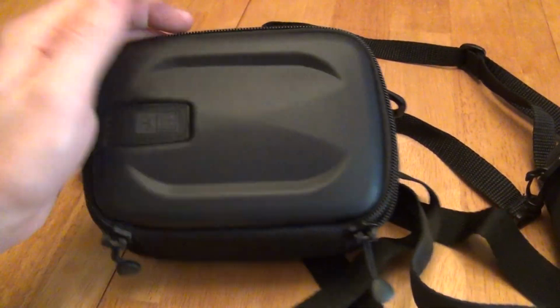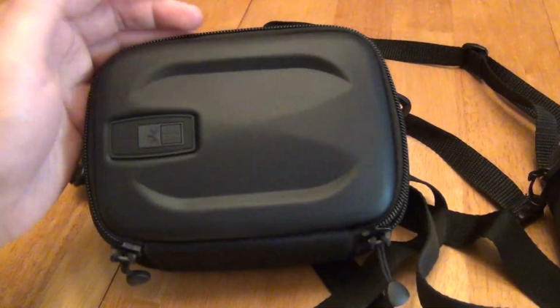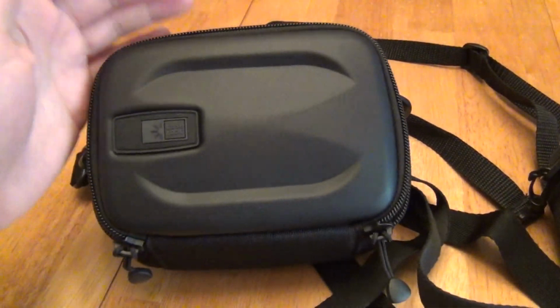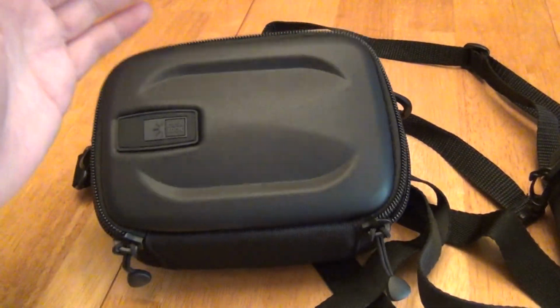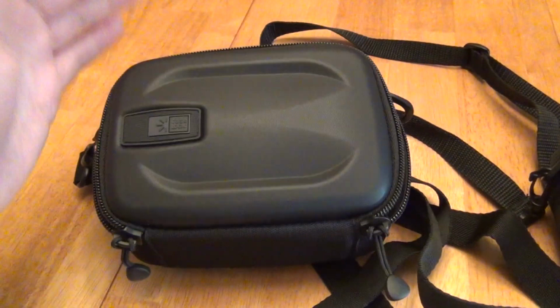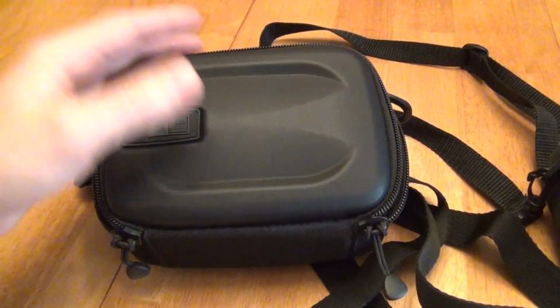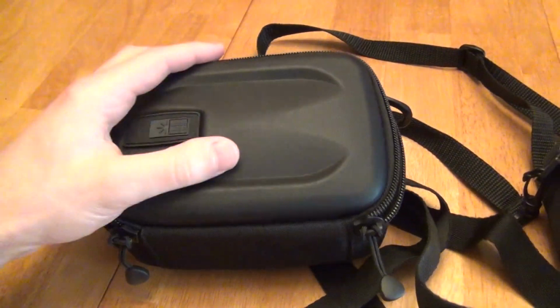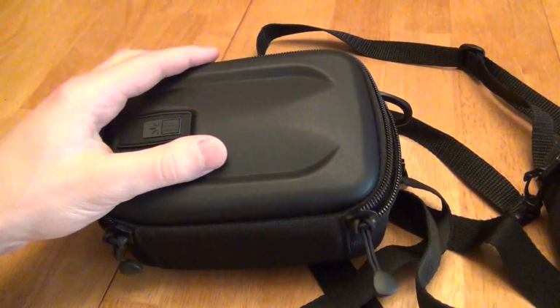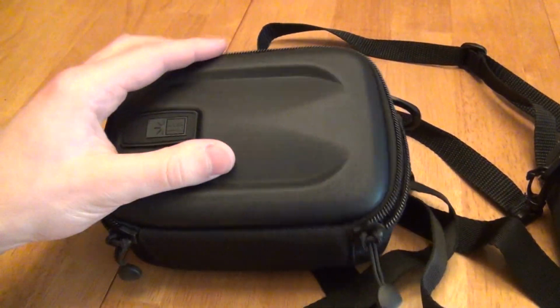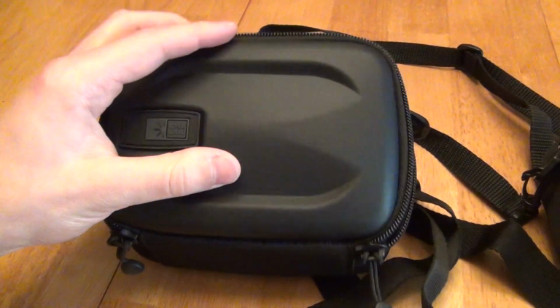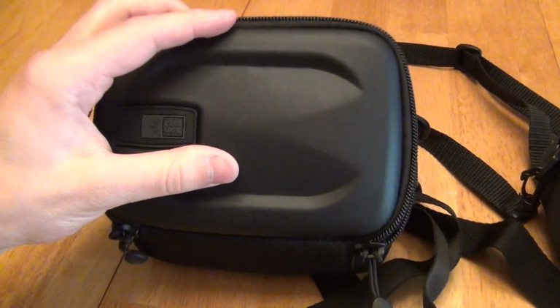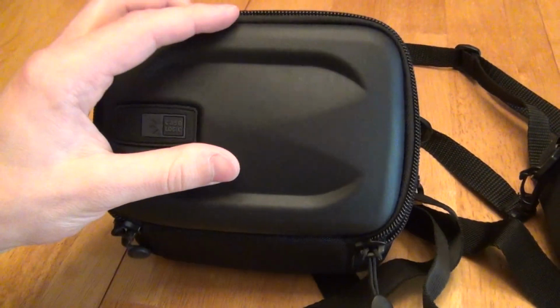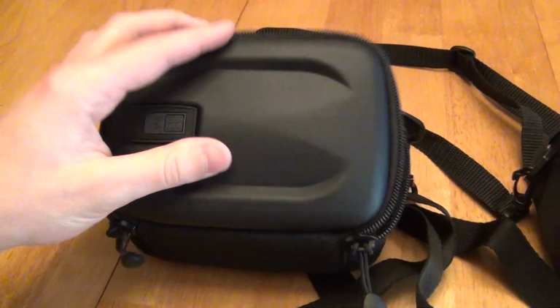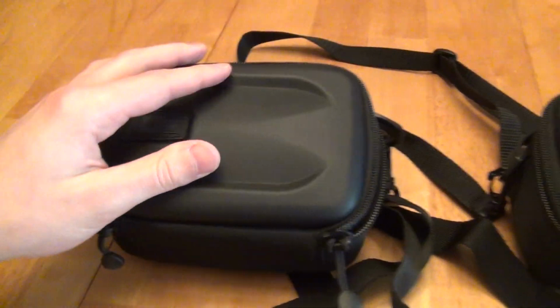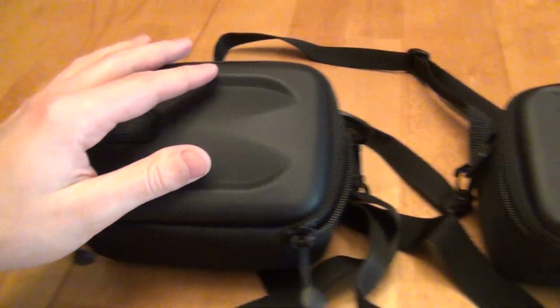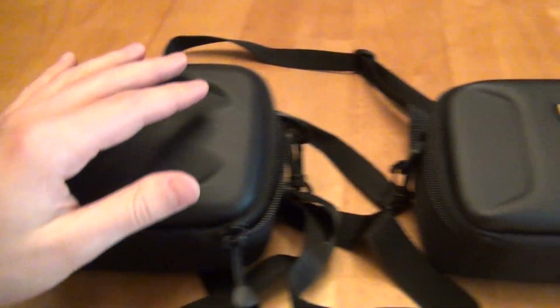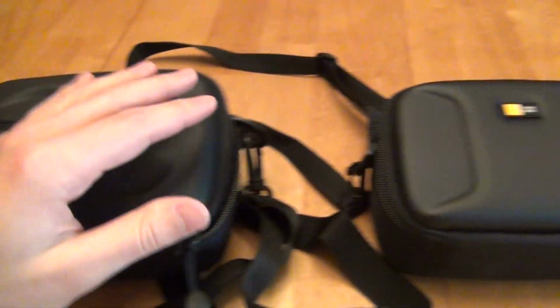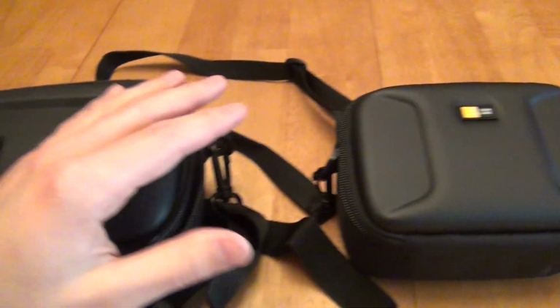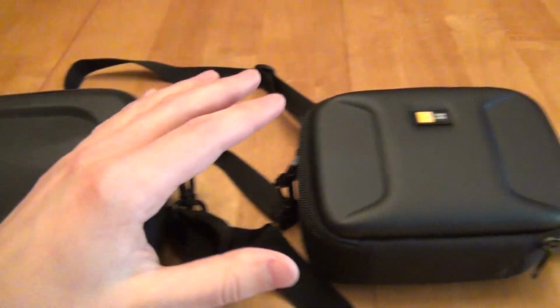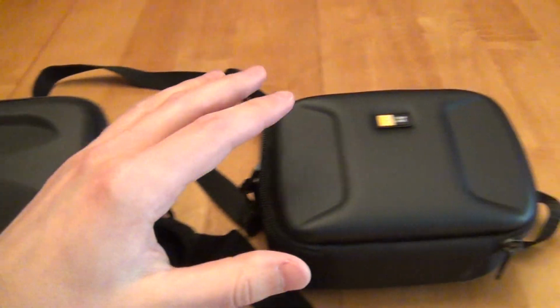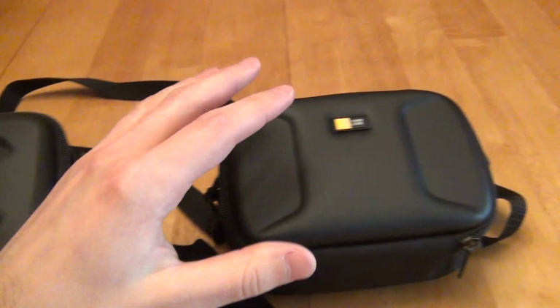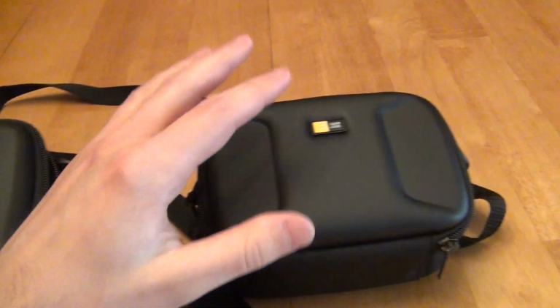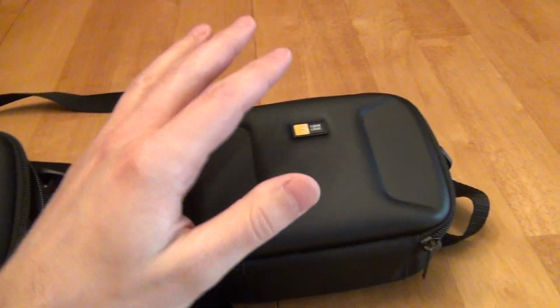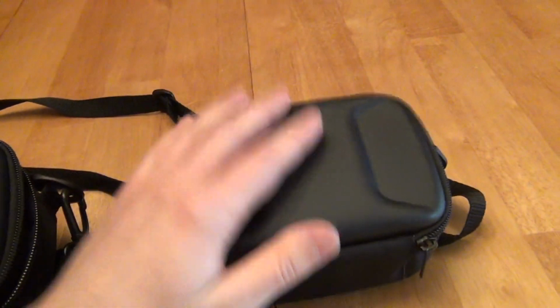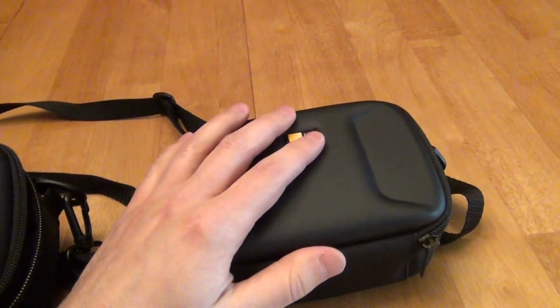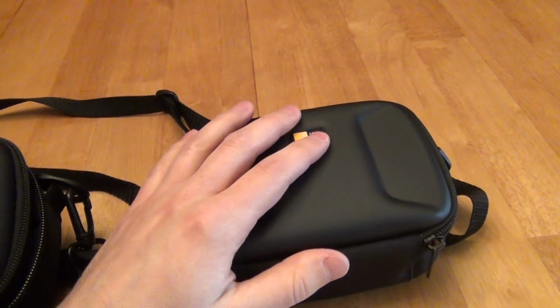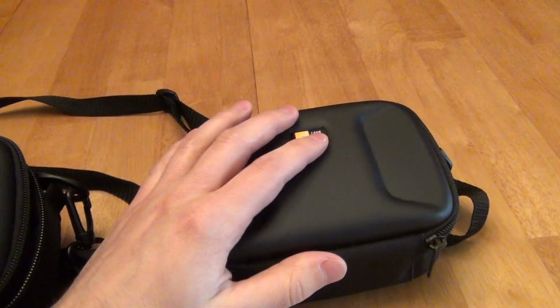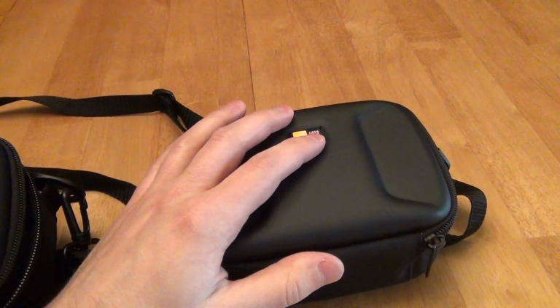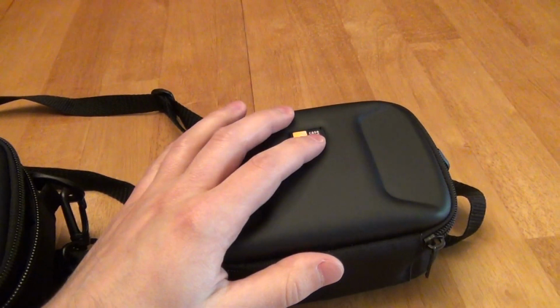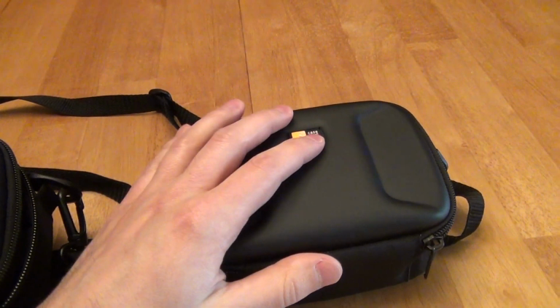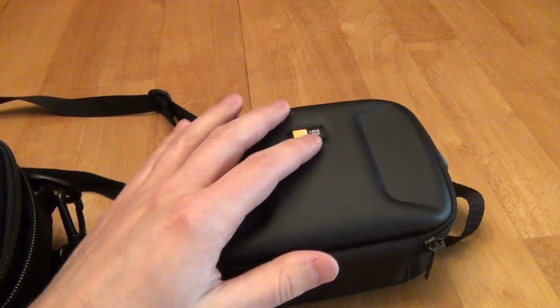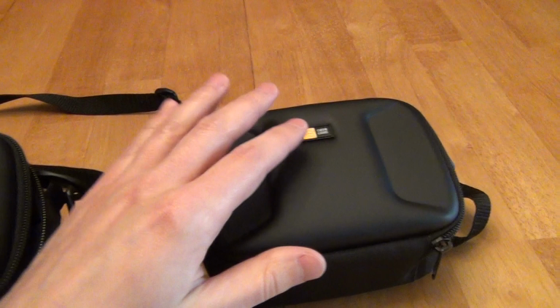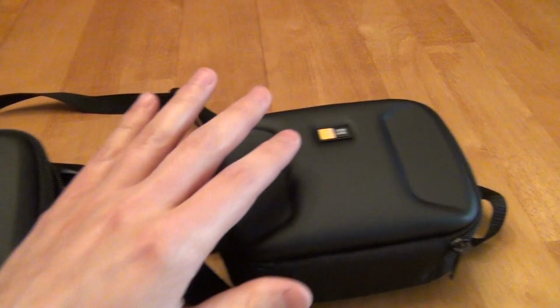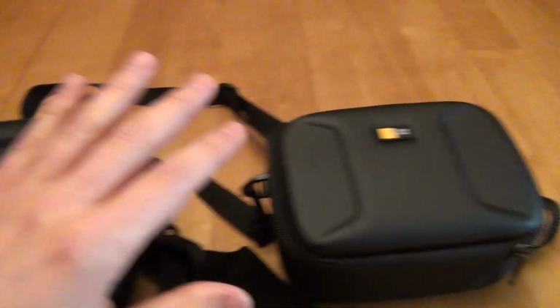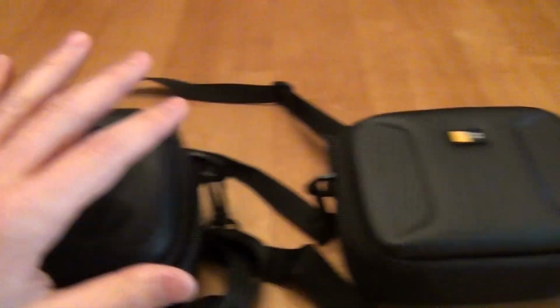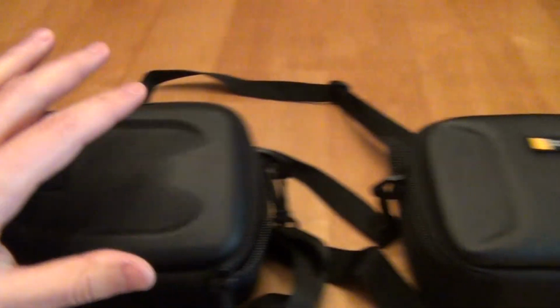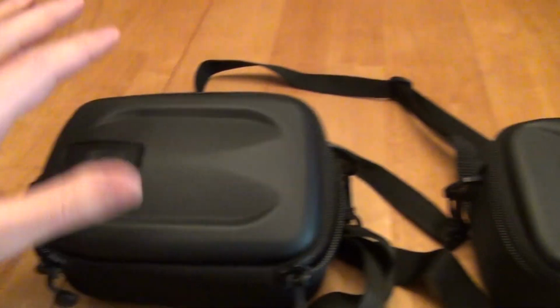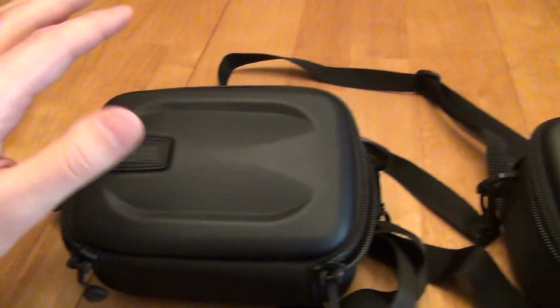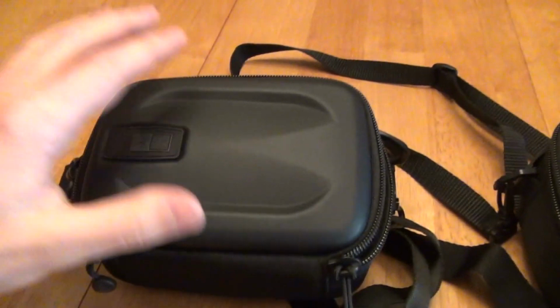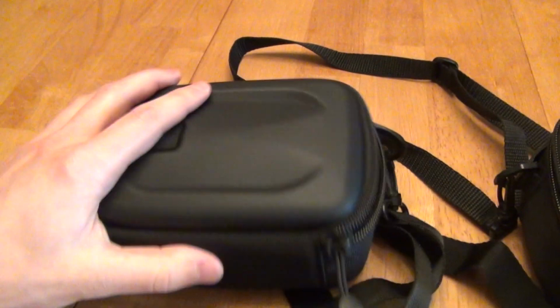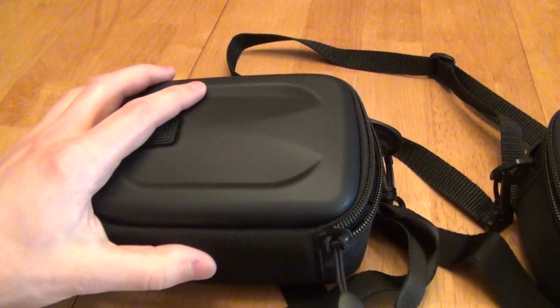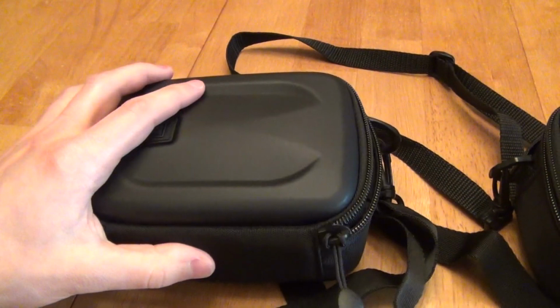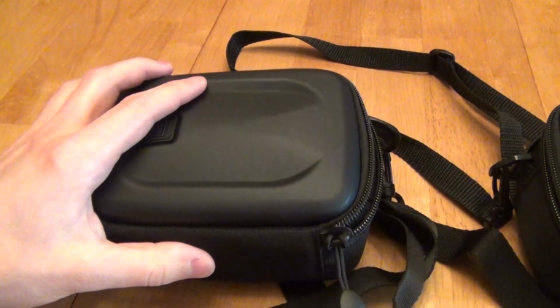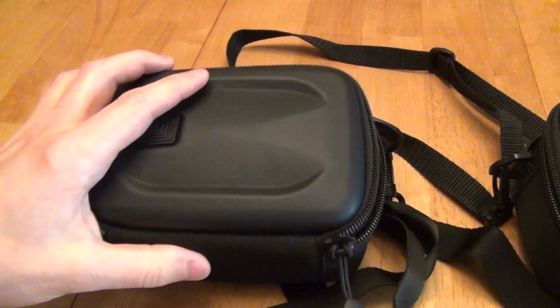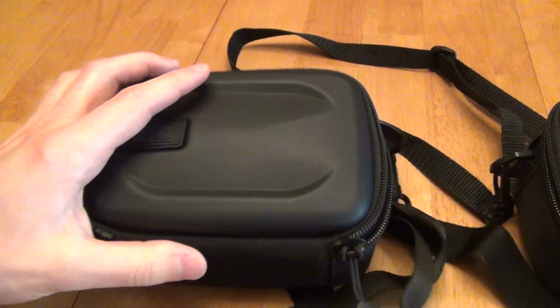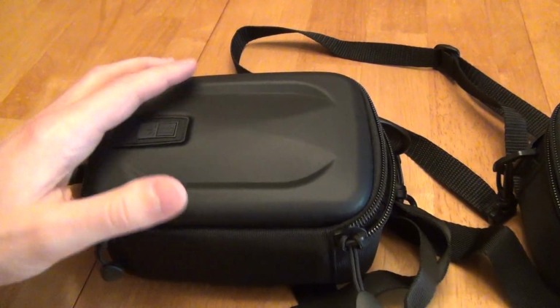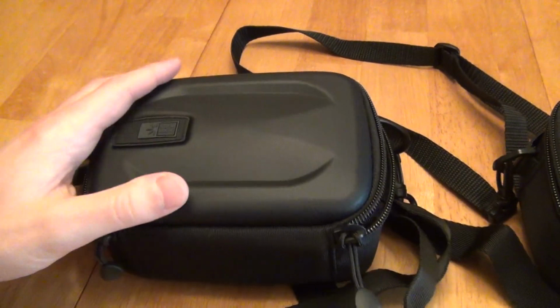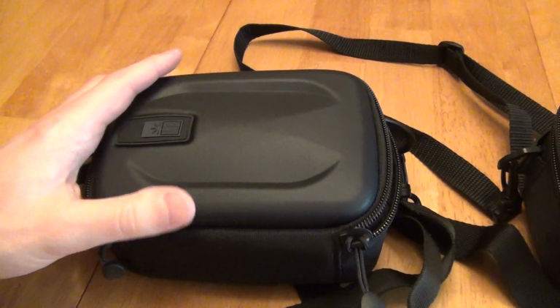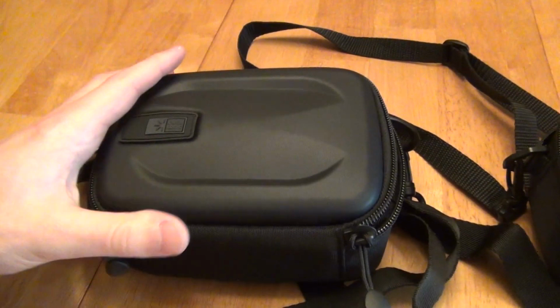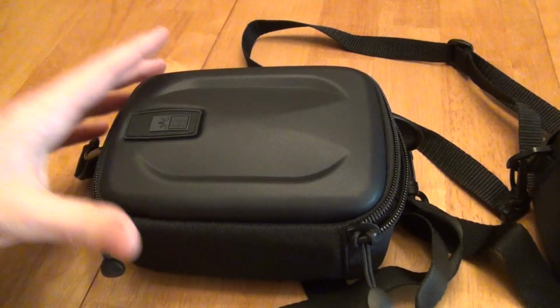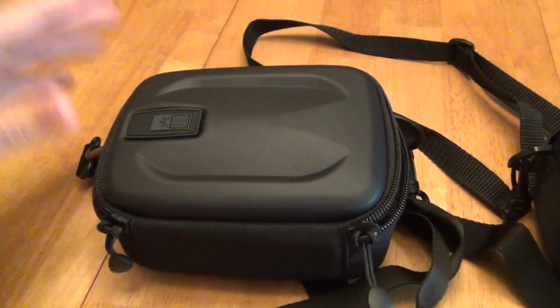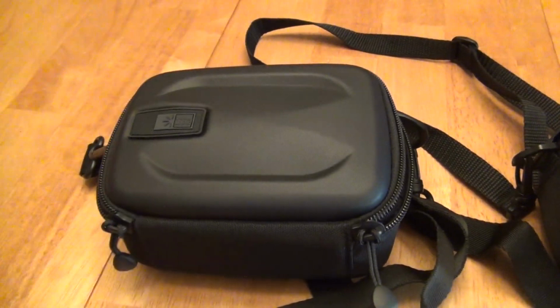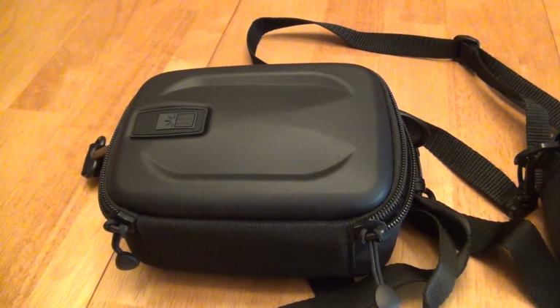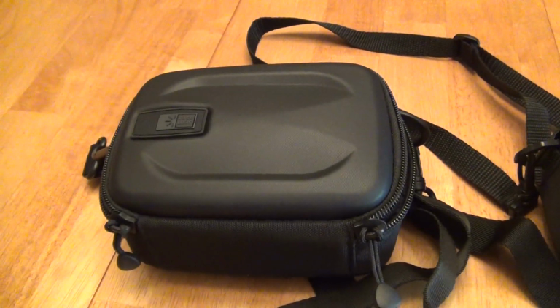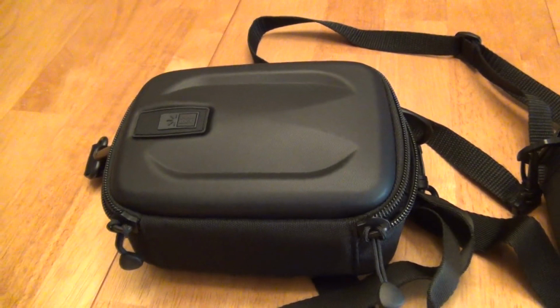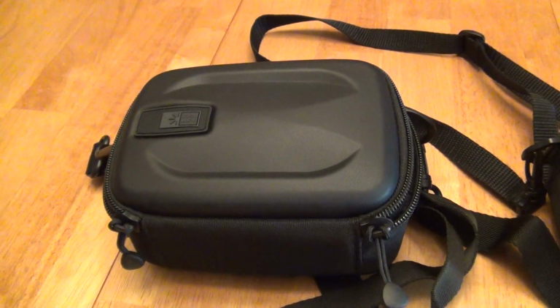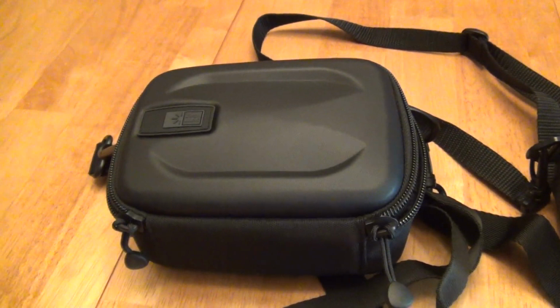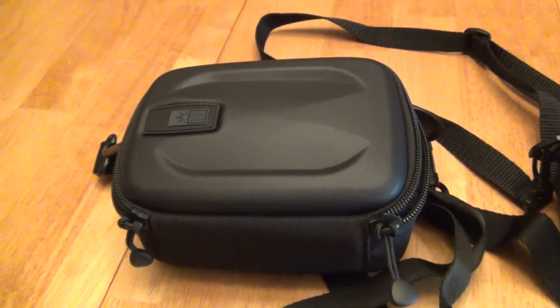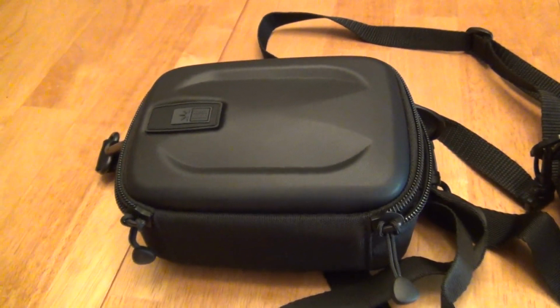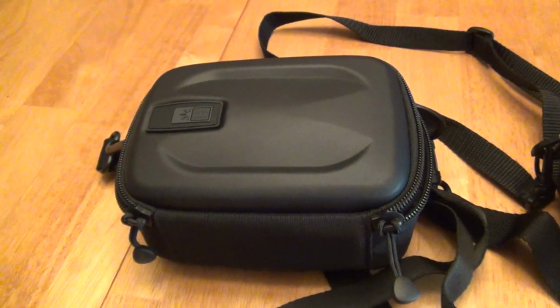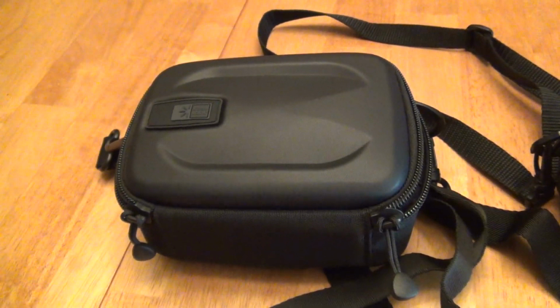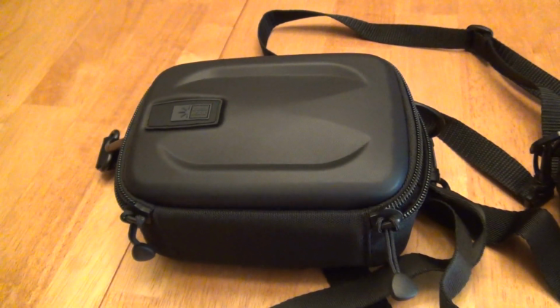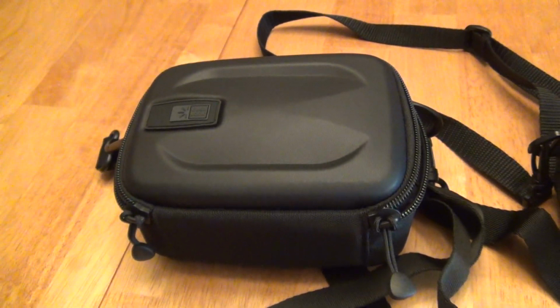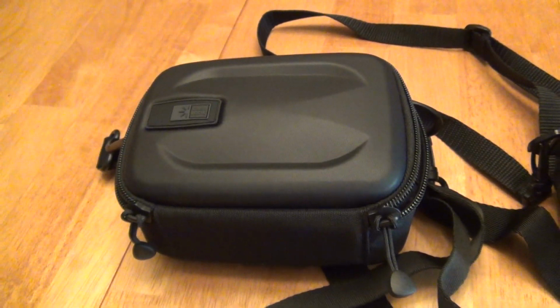I really like this case. It's not as perfect as the MSEC-4 was, but it does have advantages. Thank you for listening to the review.